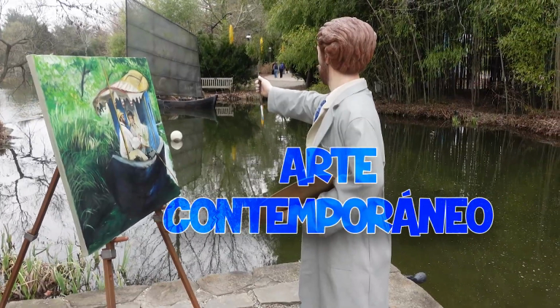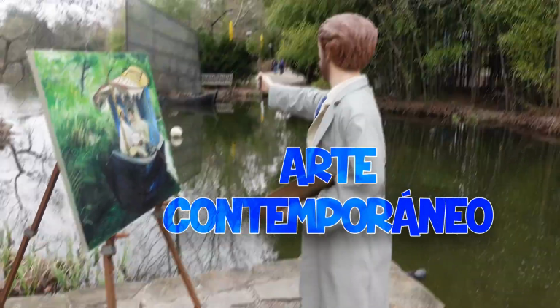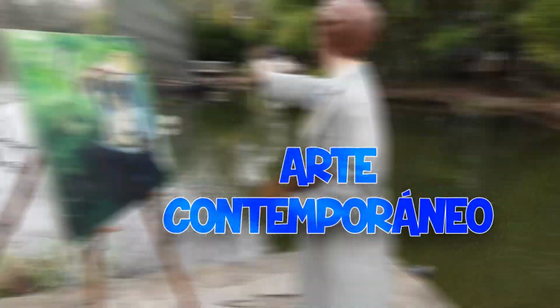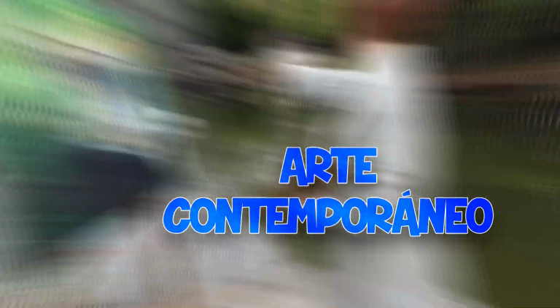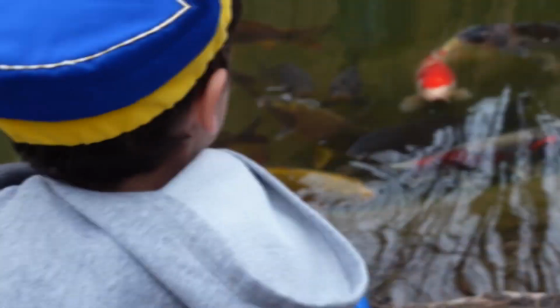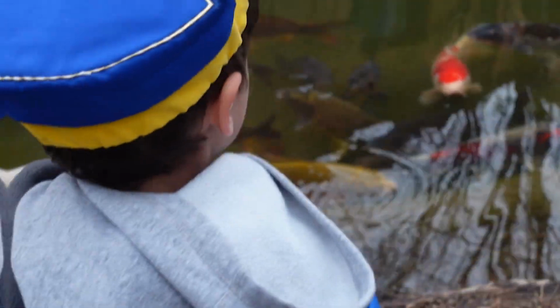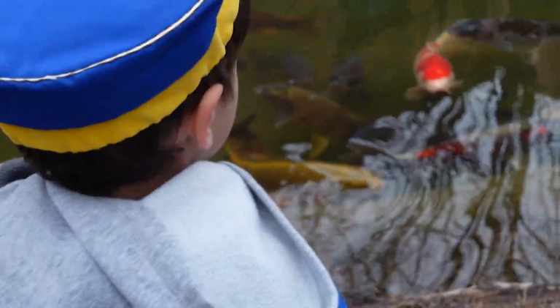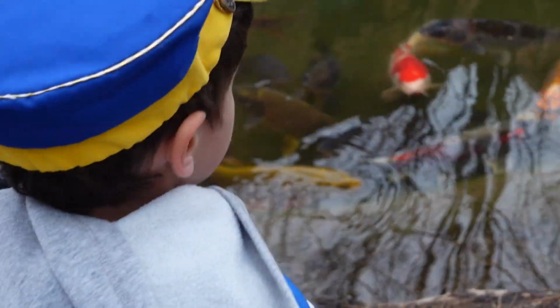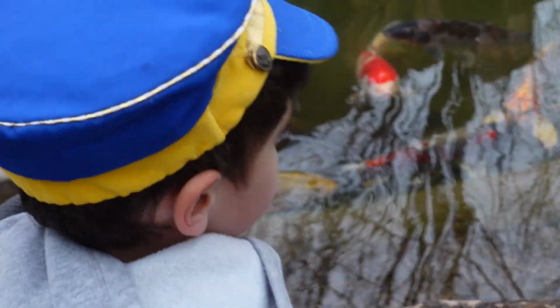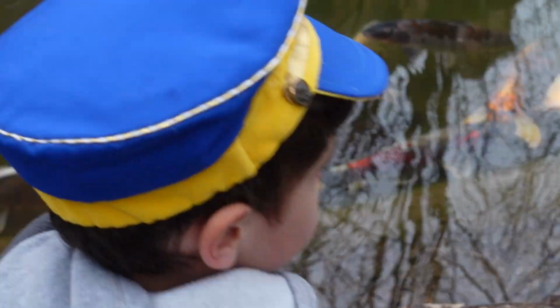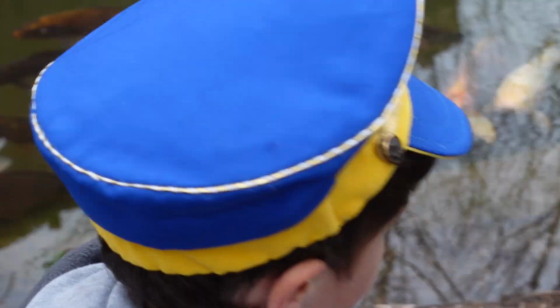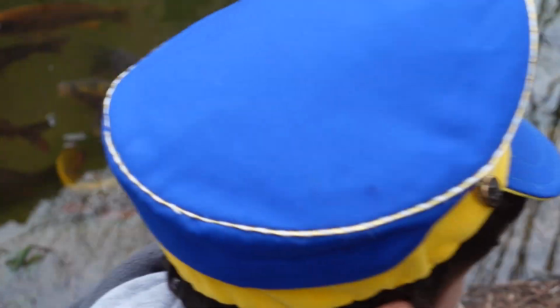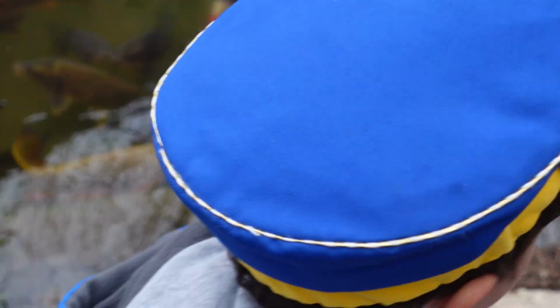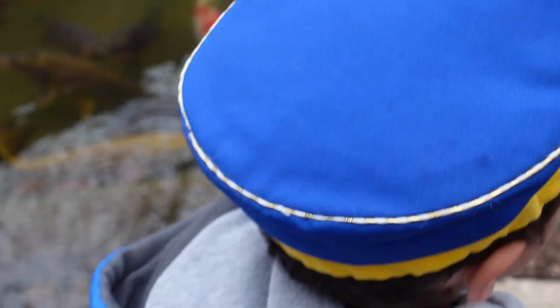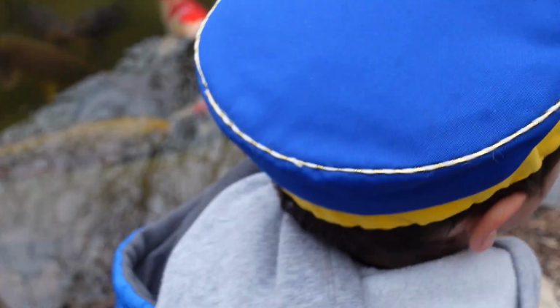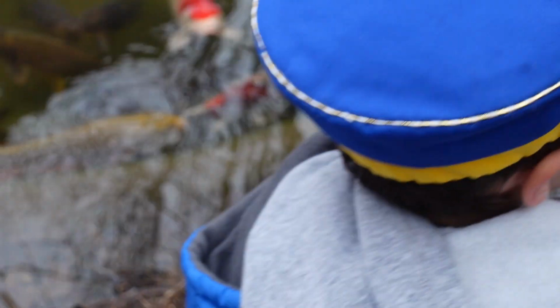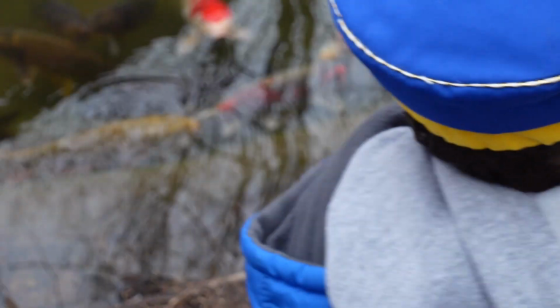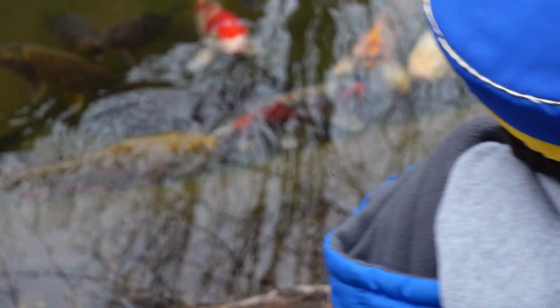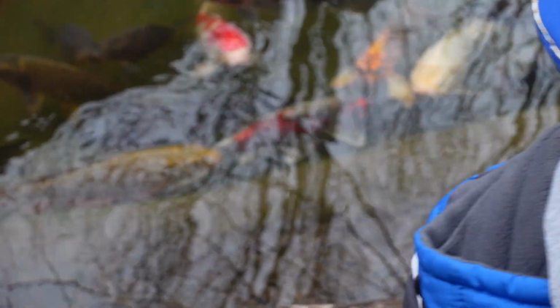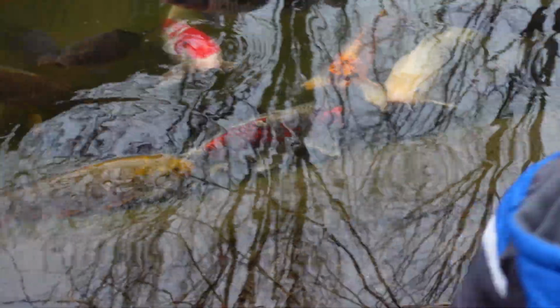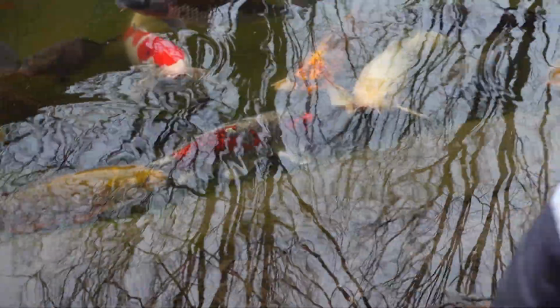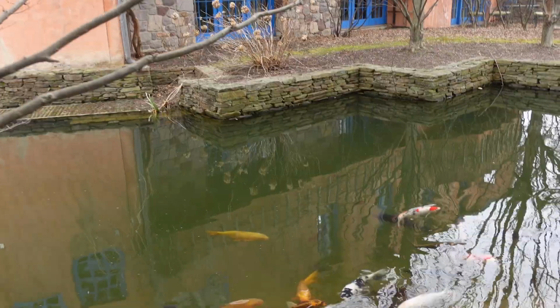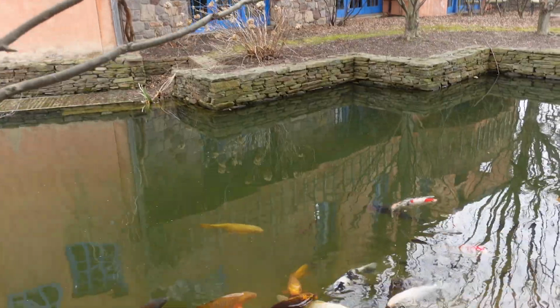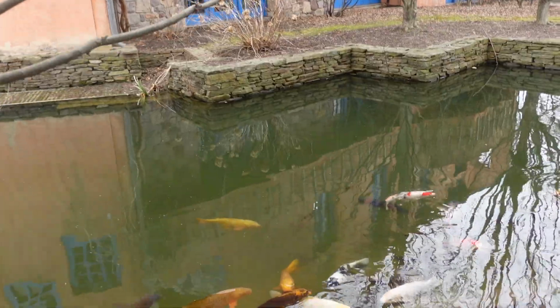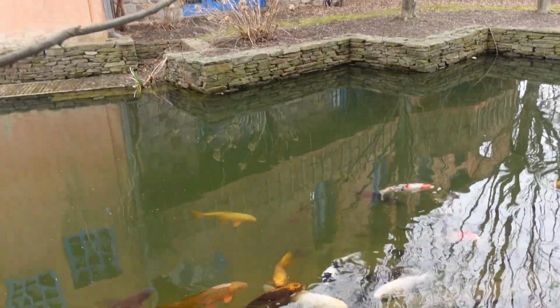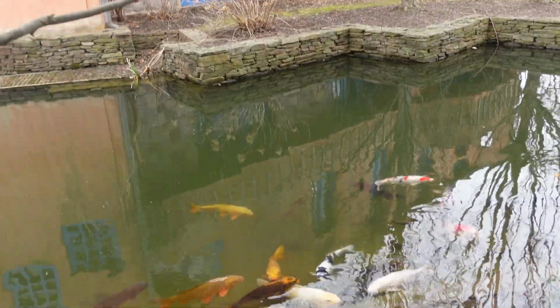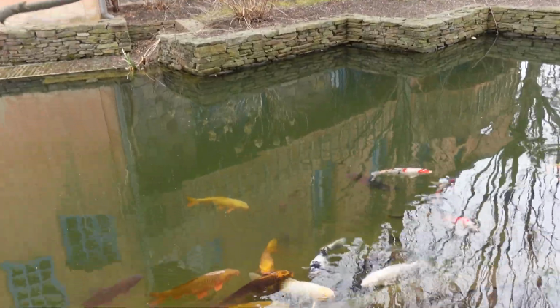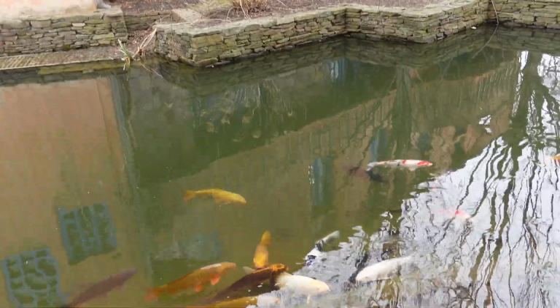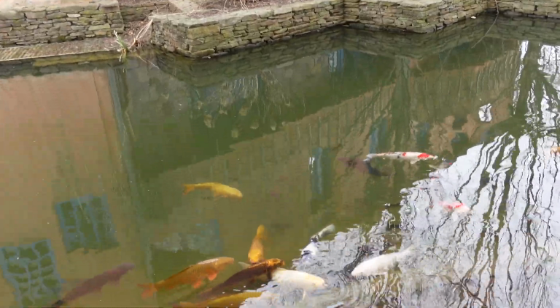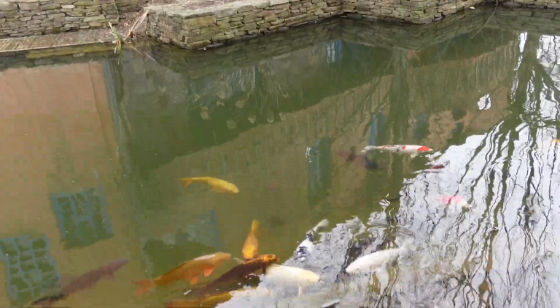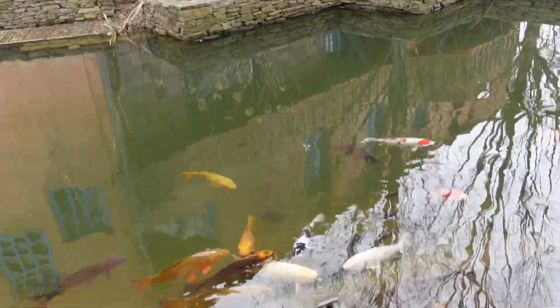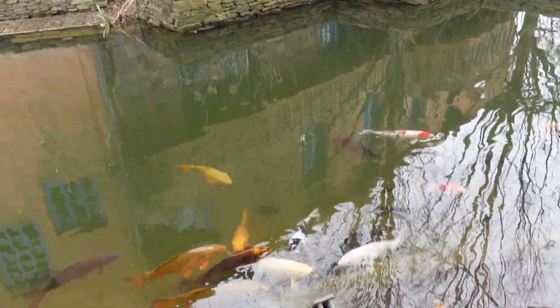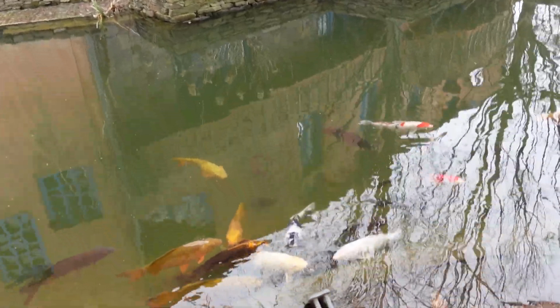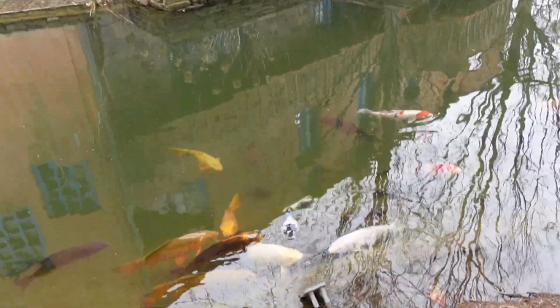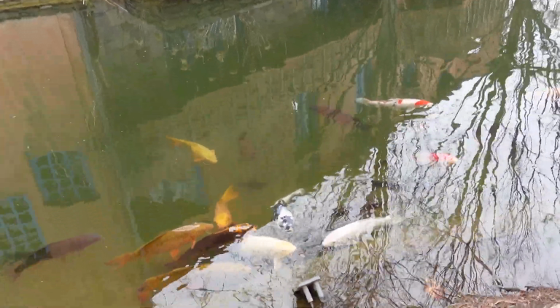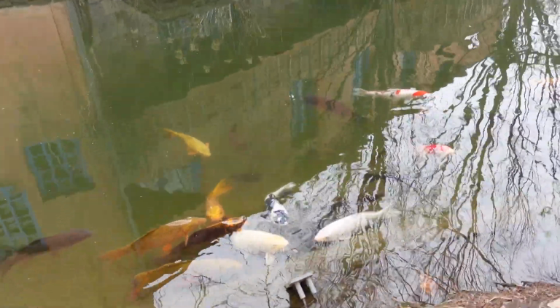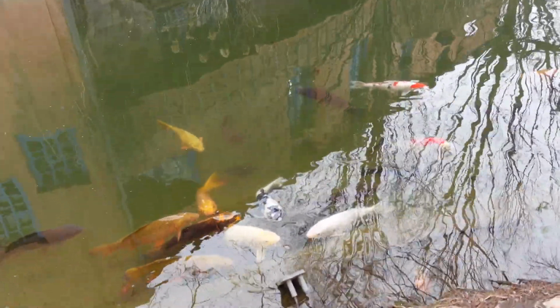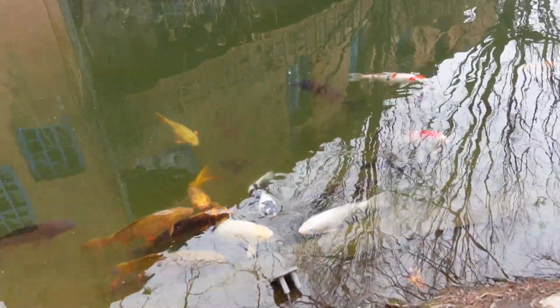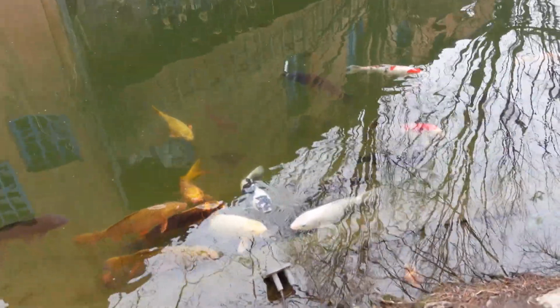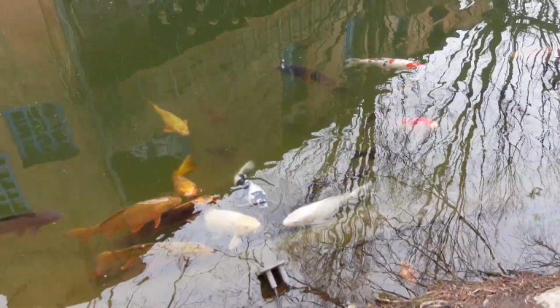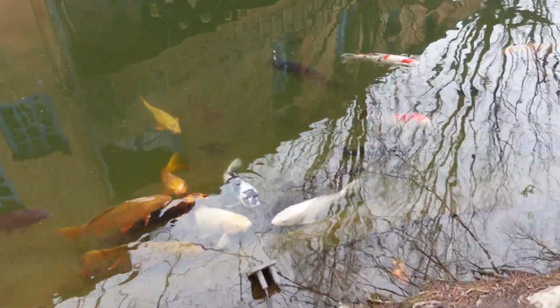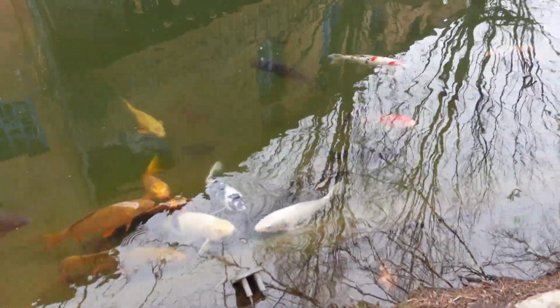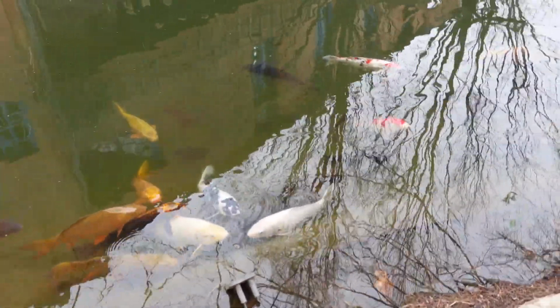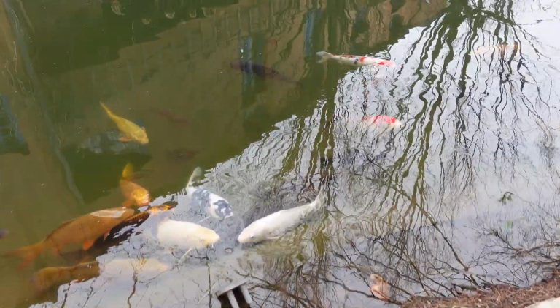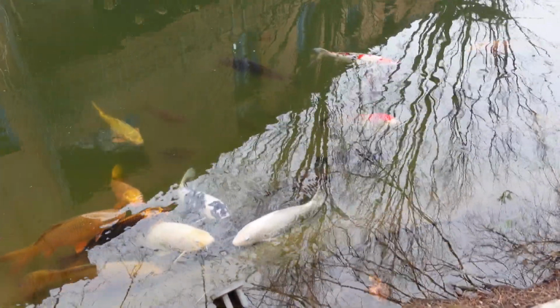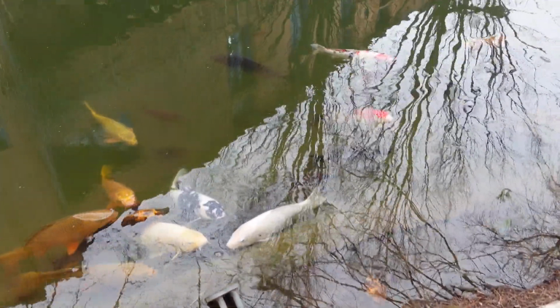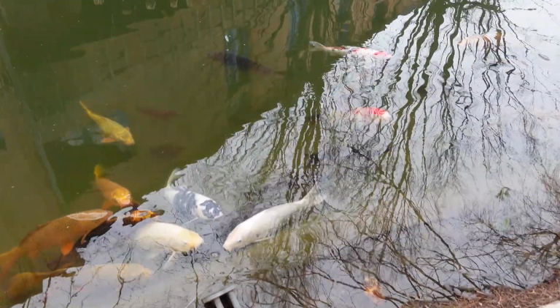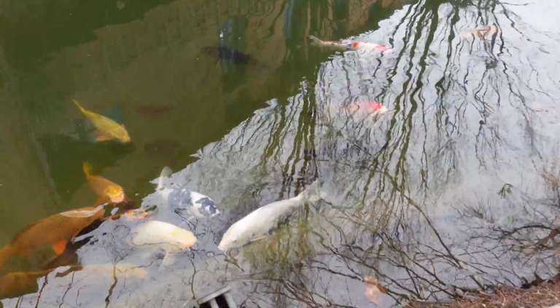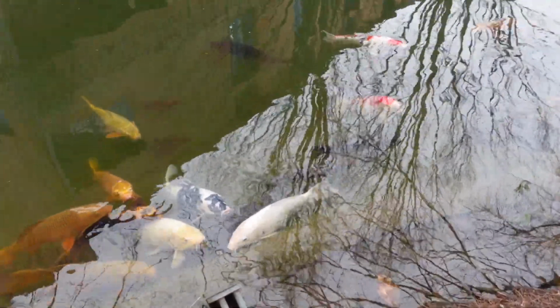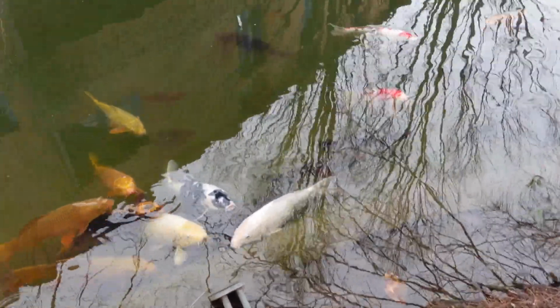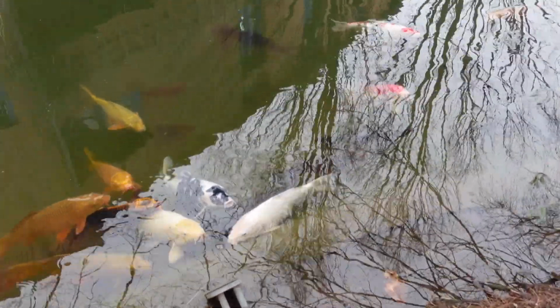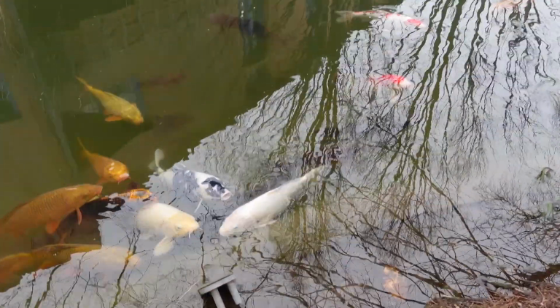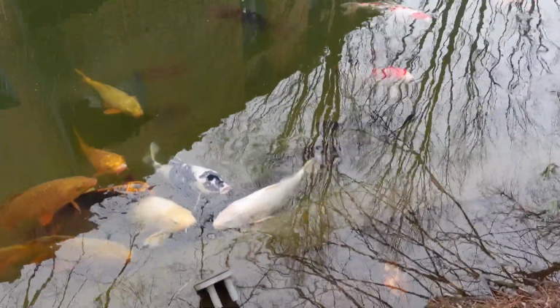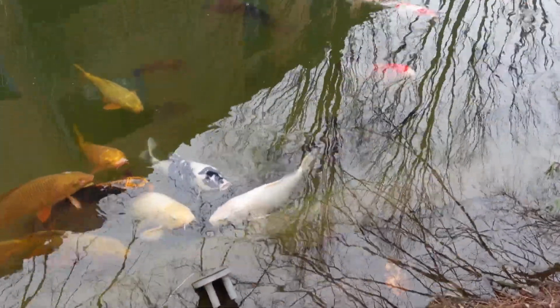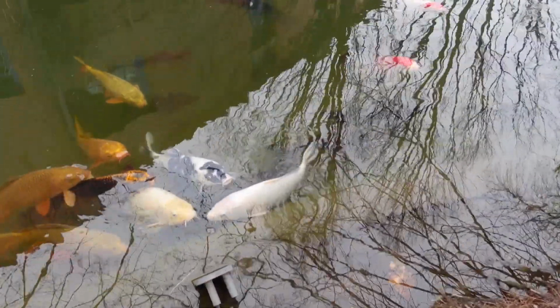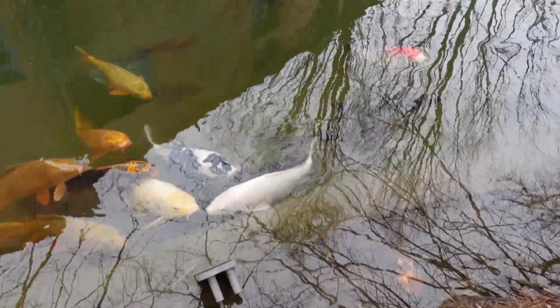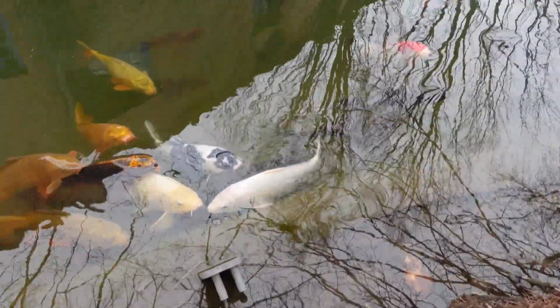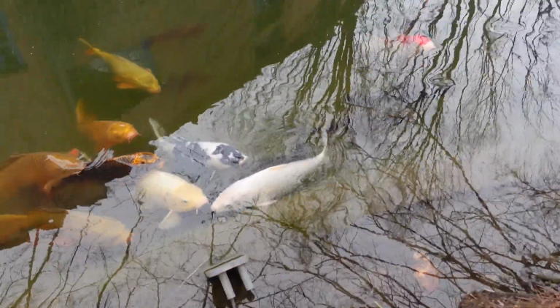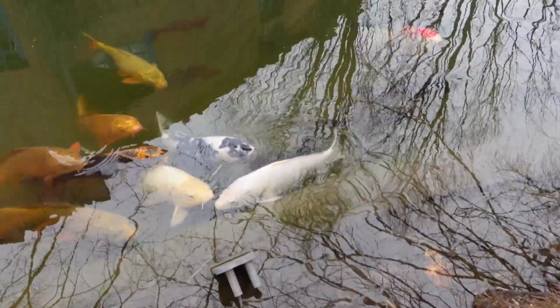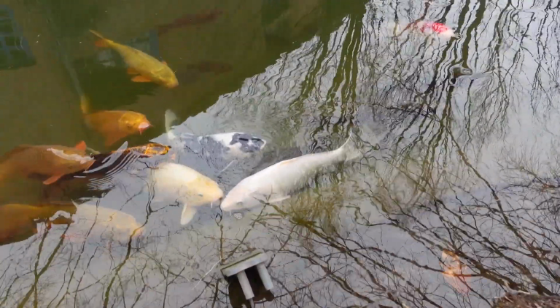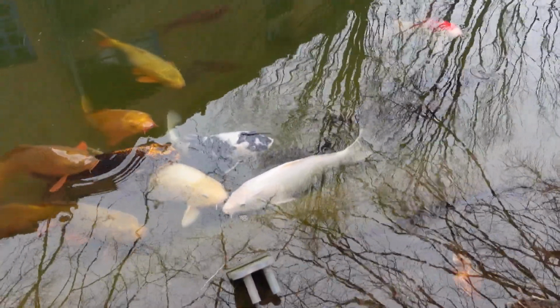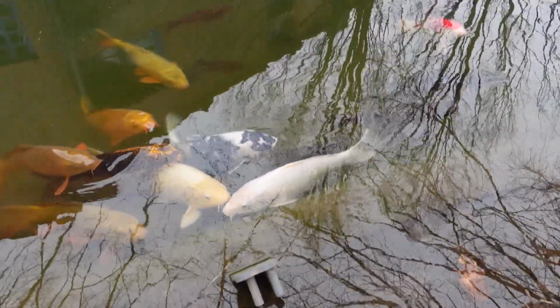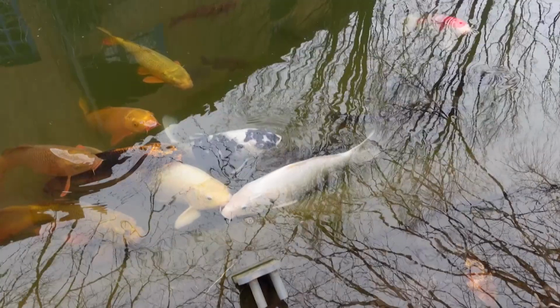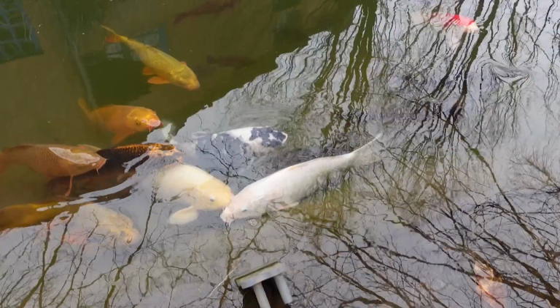We found a pond with lots of fish. There are lots of fish in the pond that wear rainbow colors.